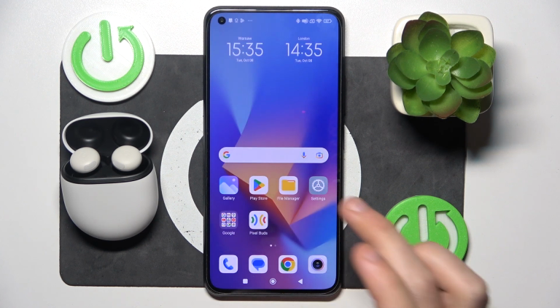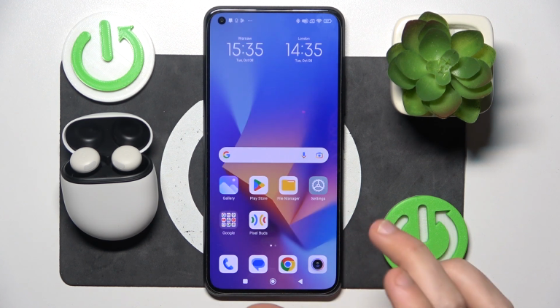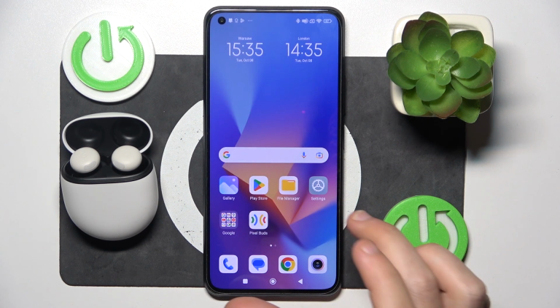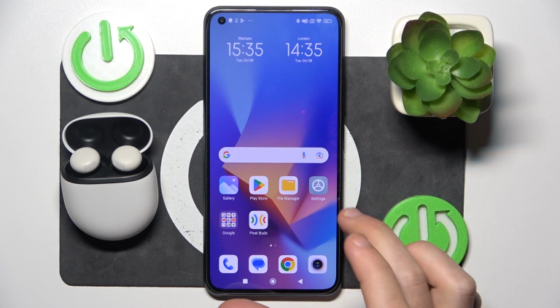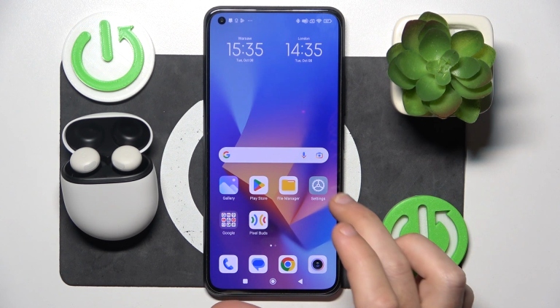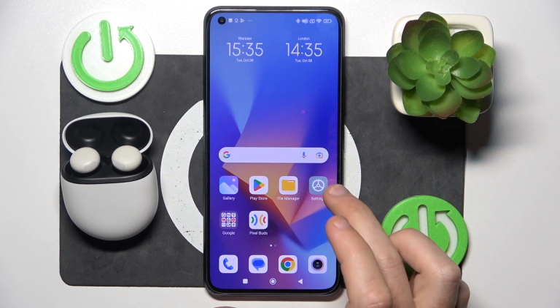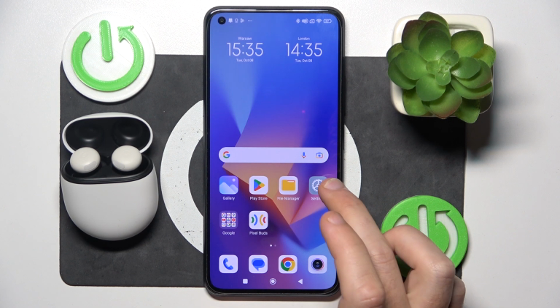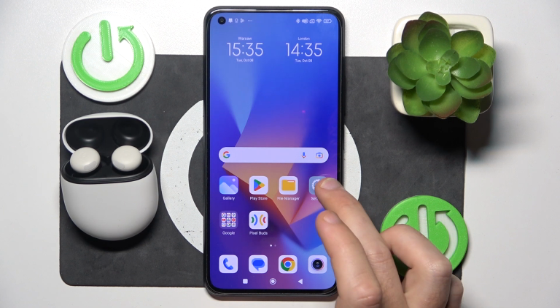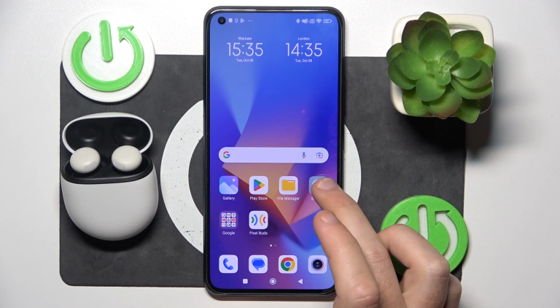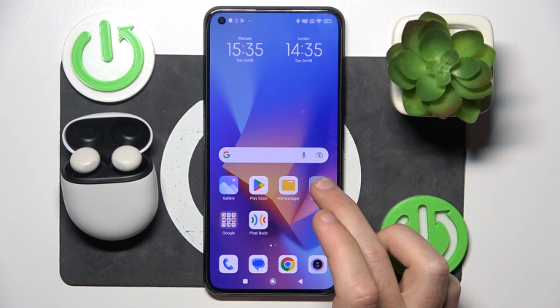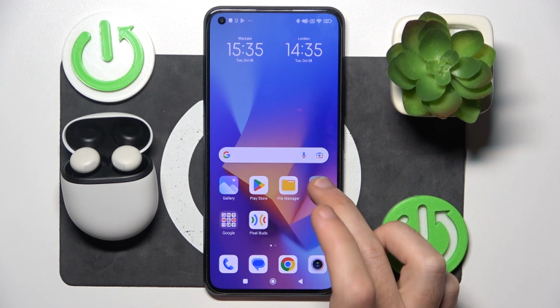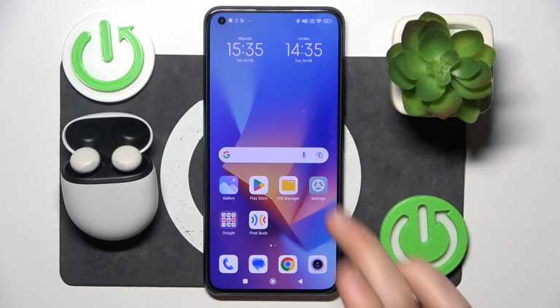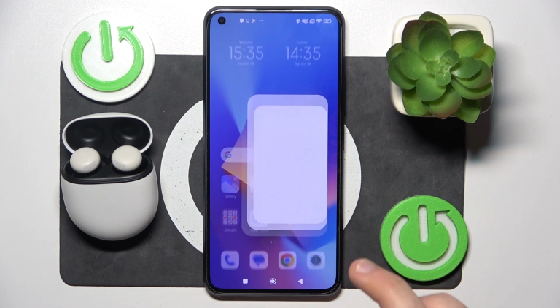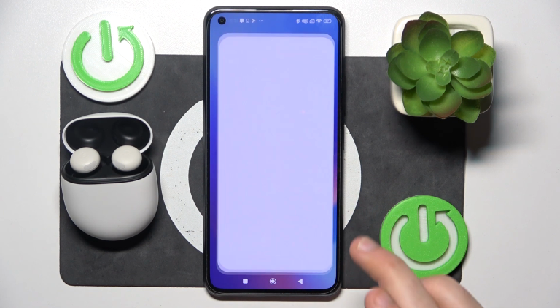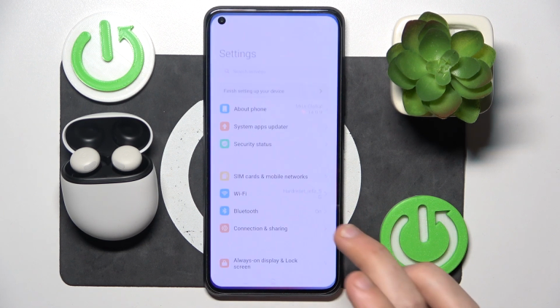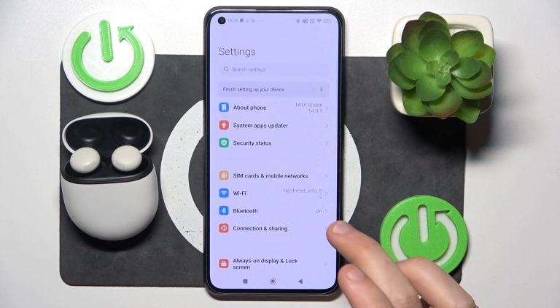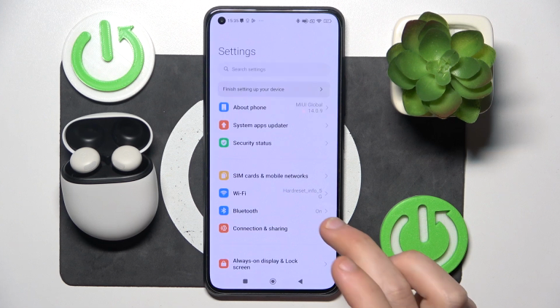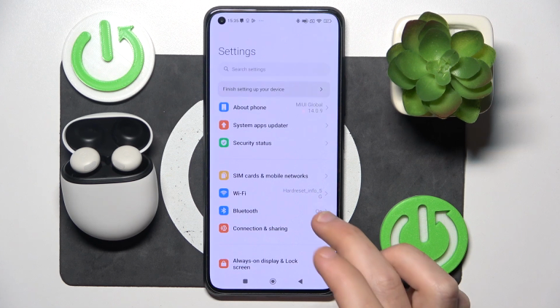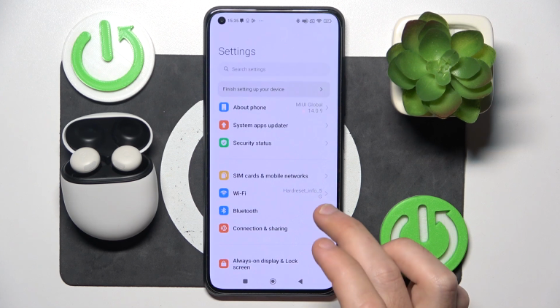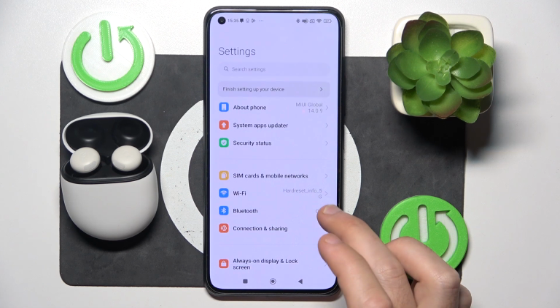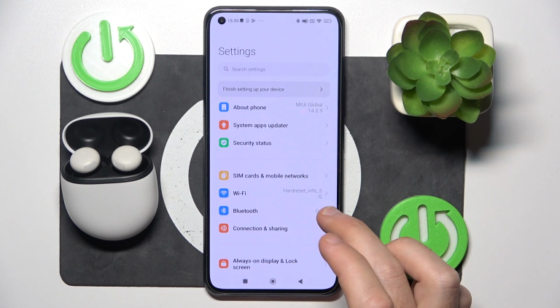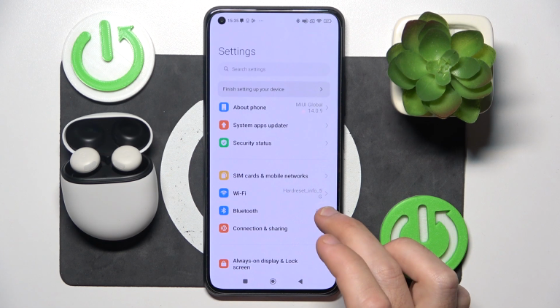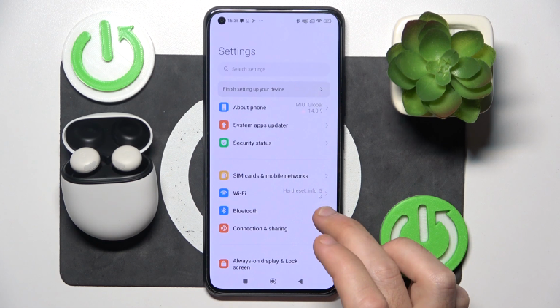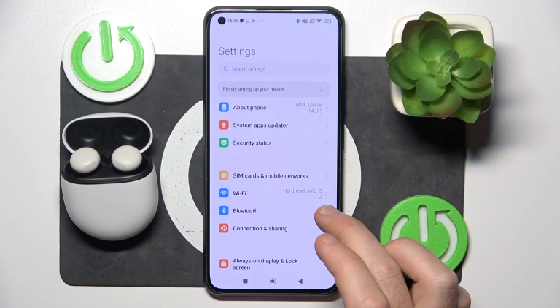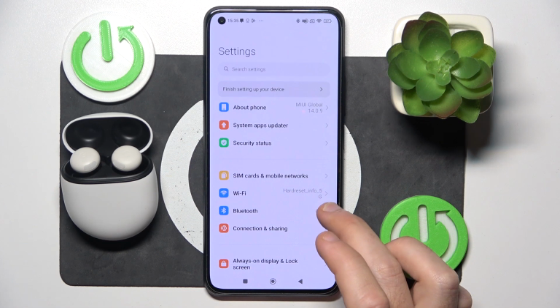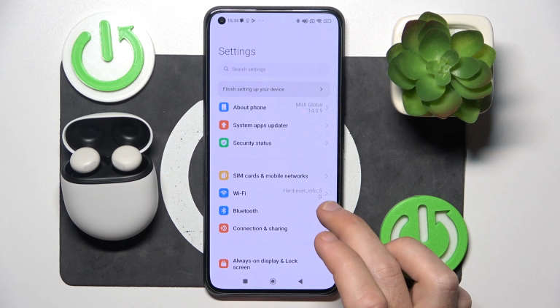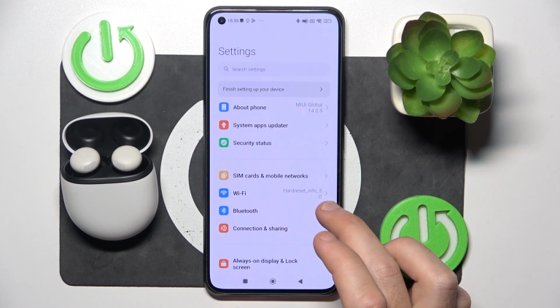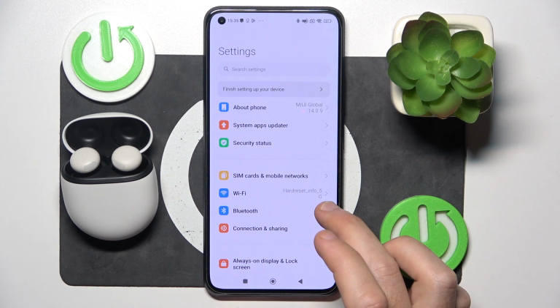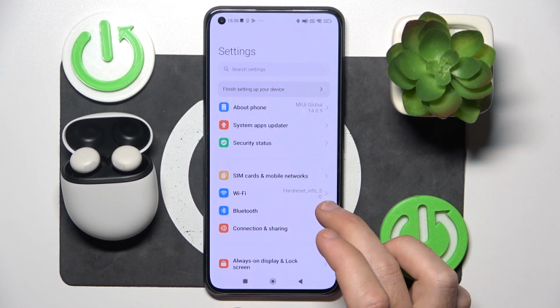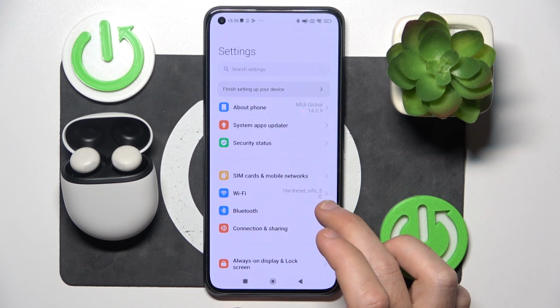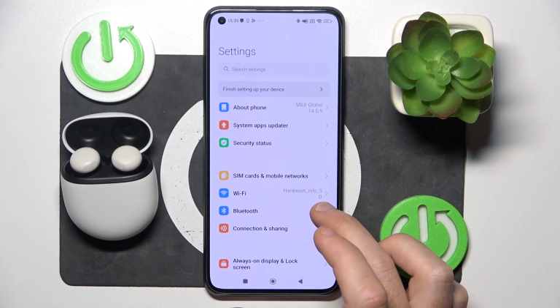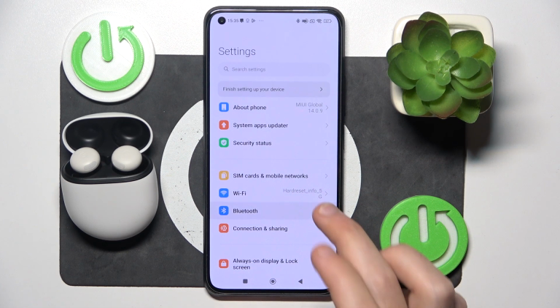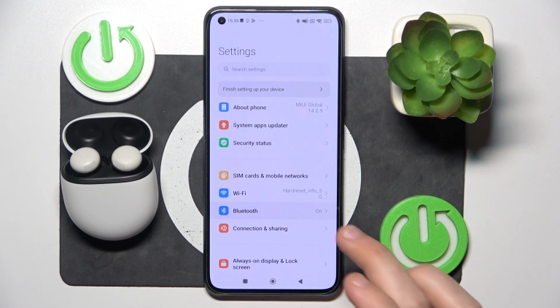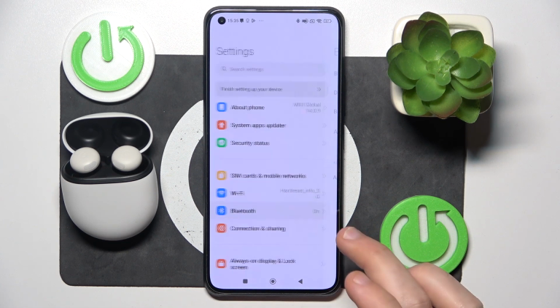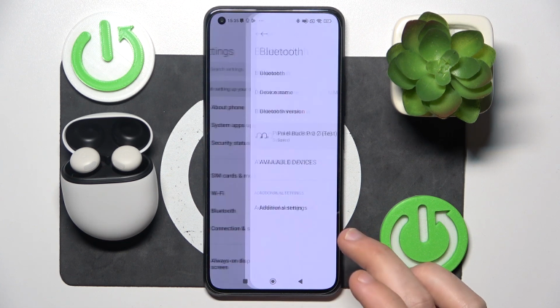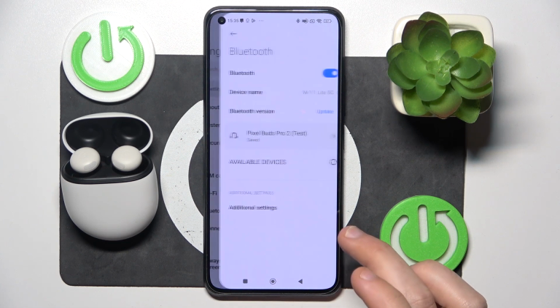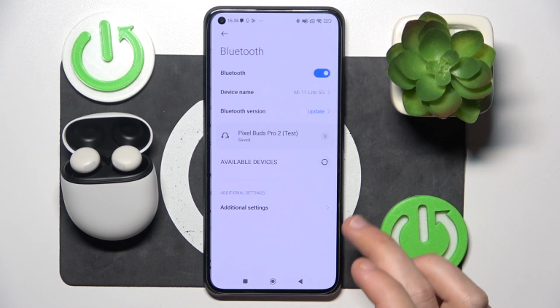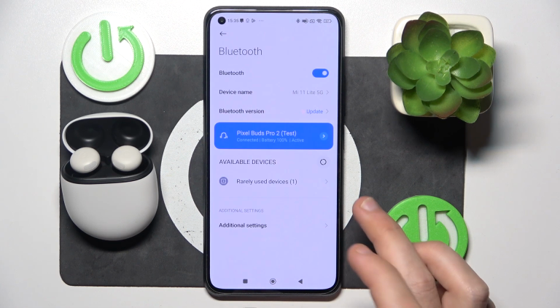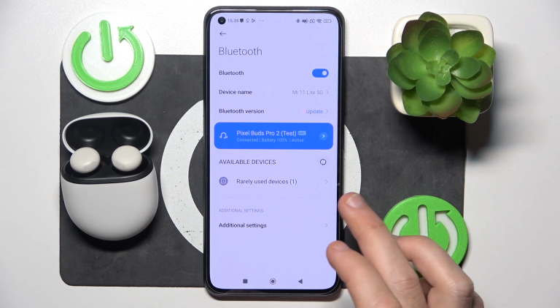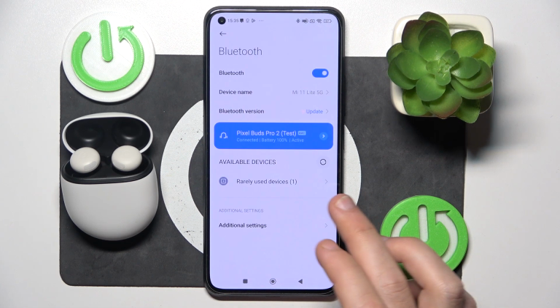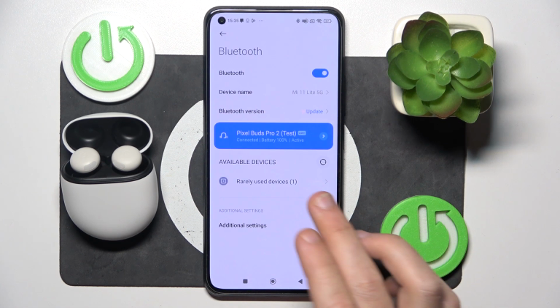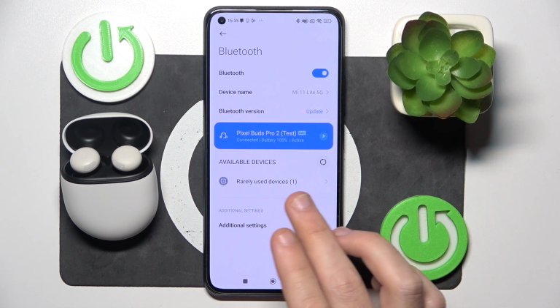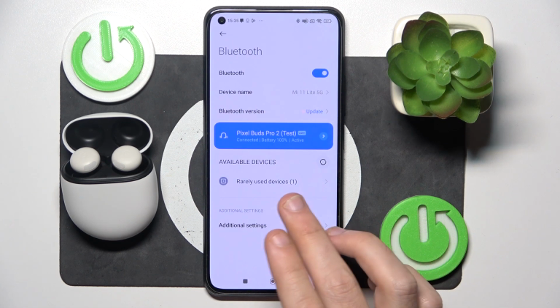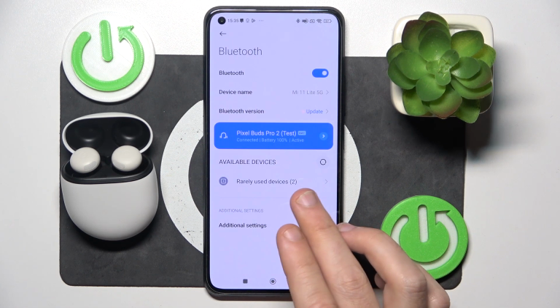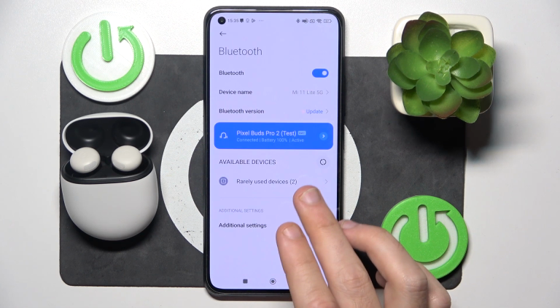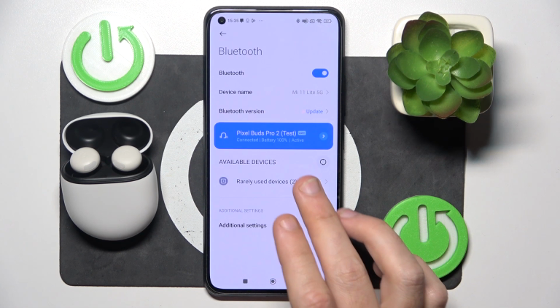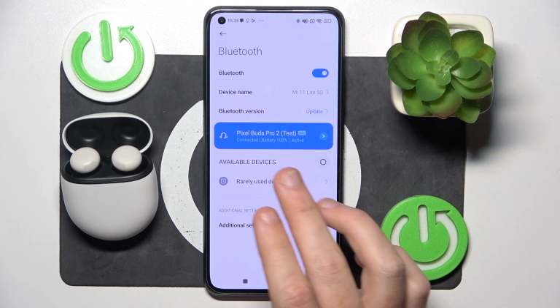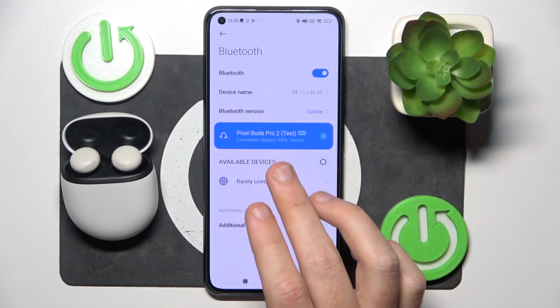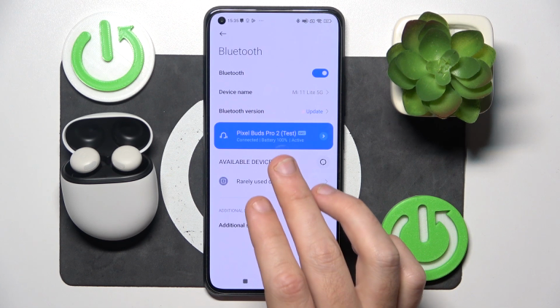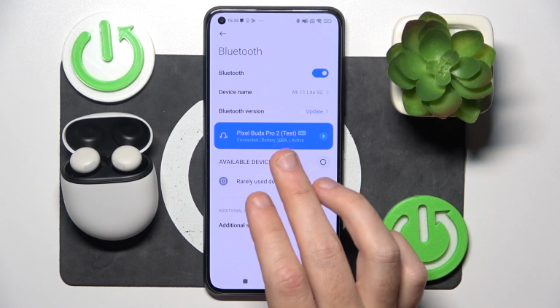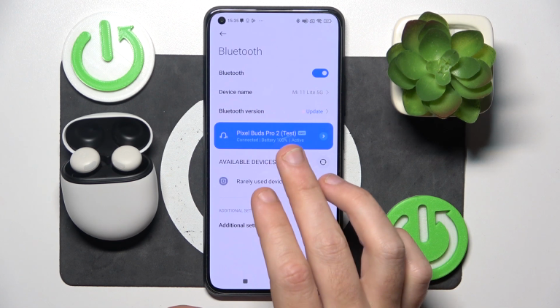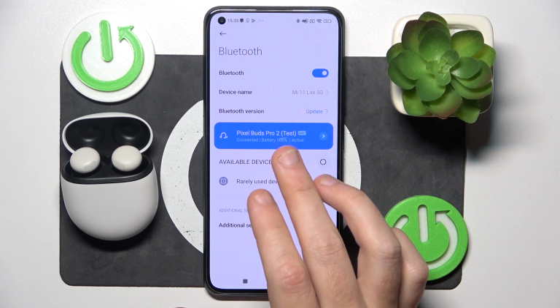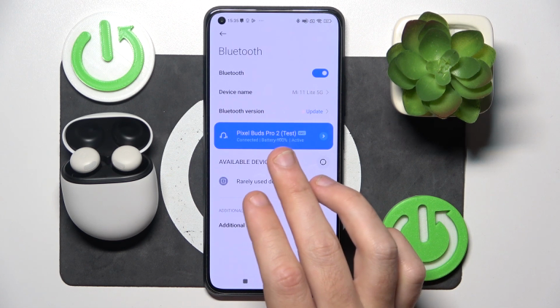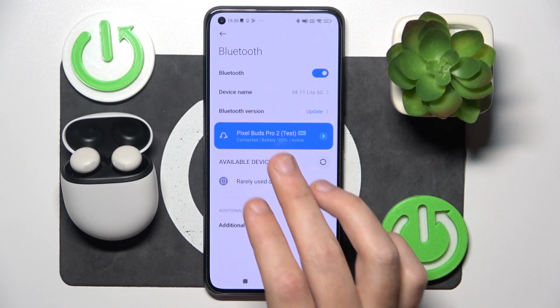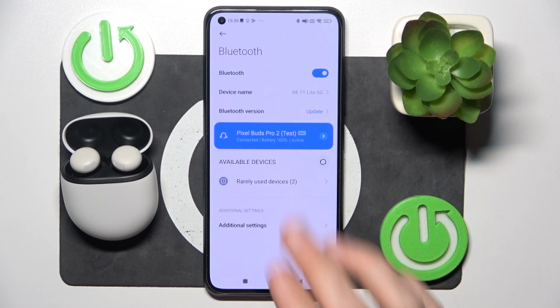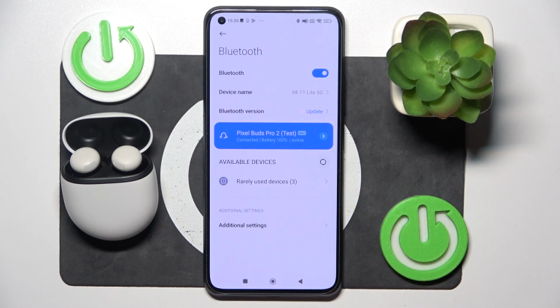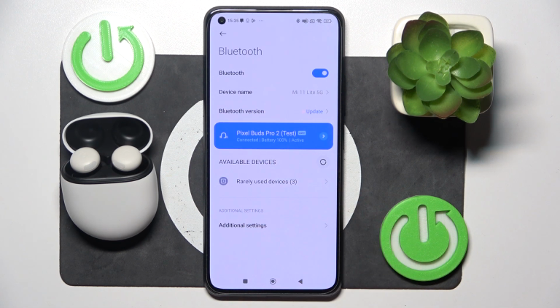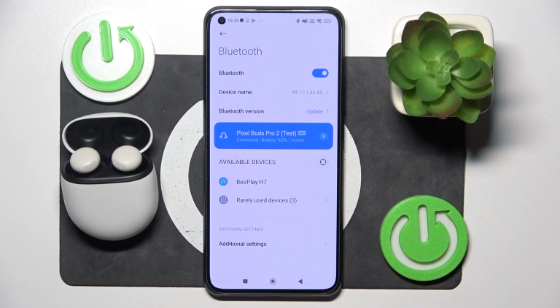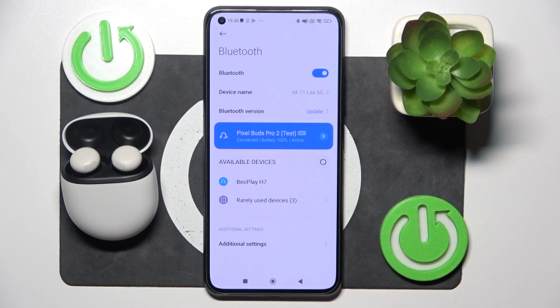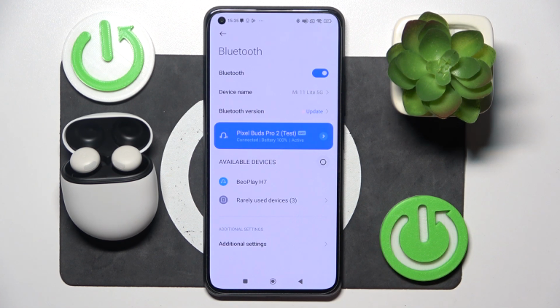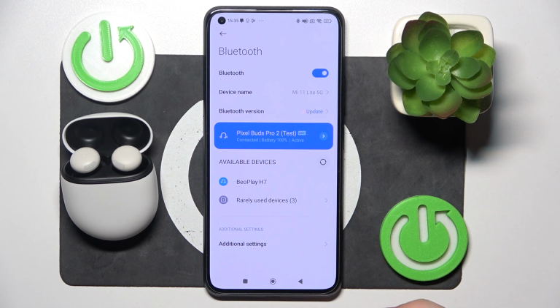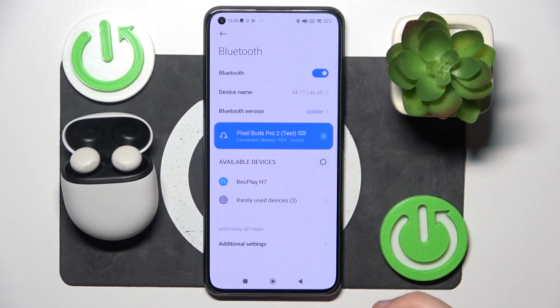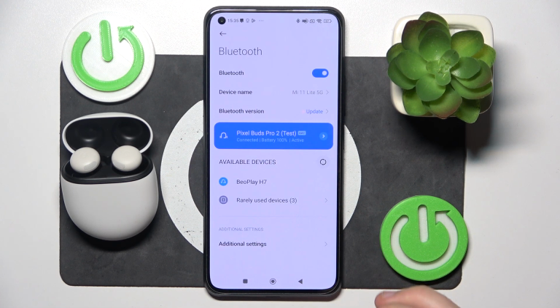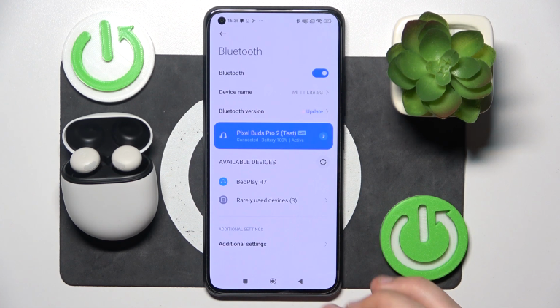The second one is to go to Settings, Bluetooth or Connected Devices, and right here you can also check the battery level.